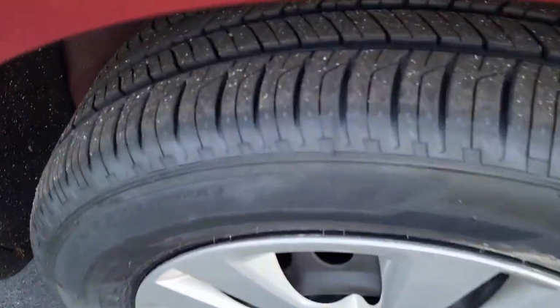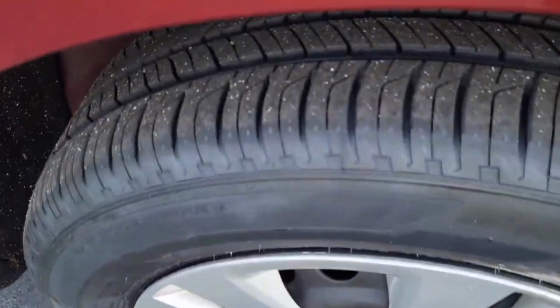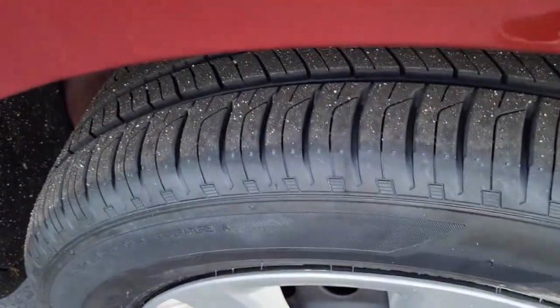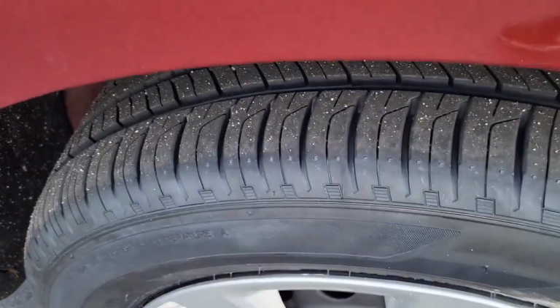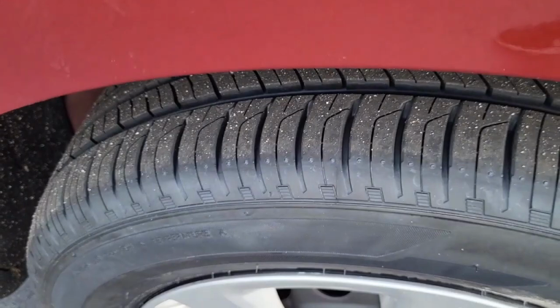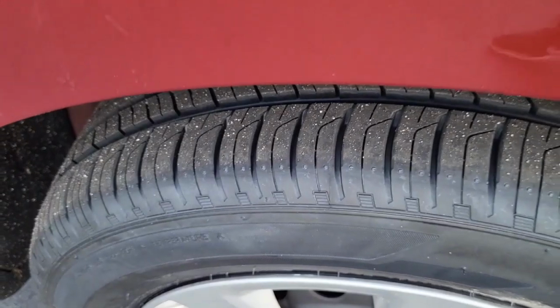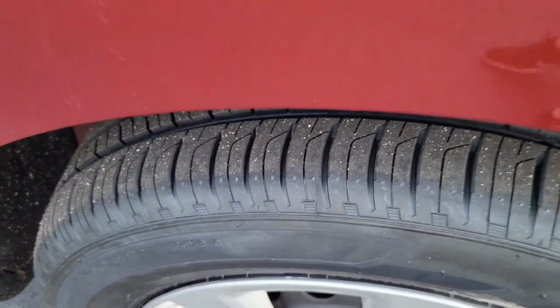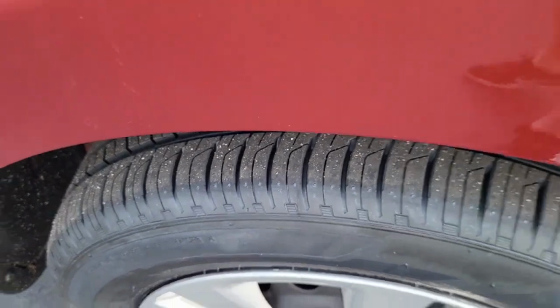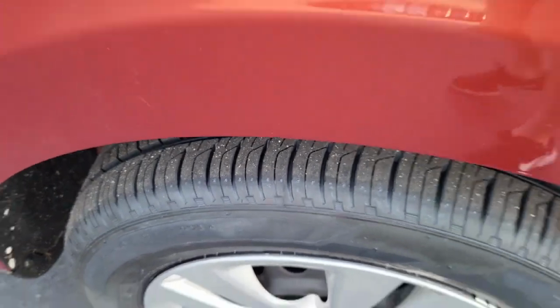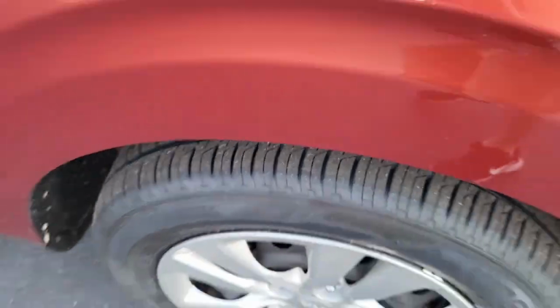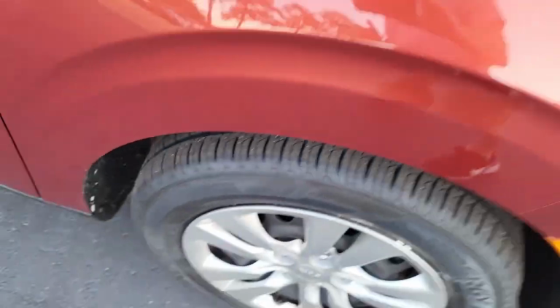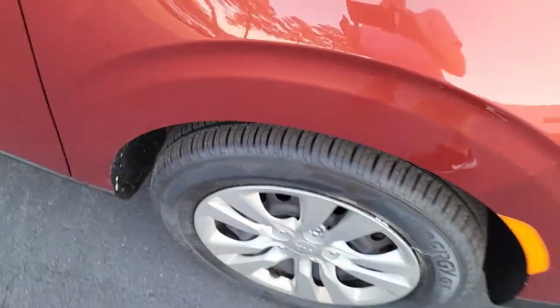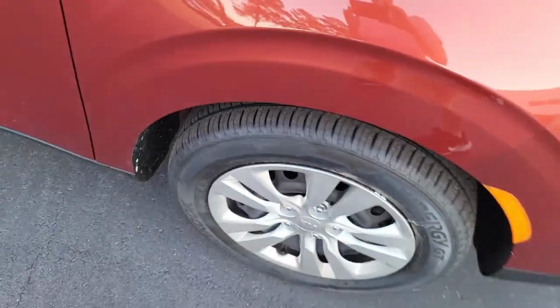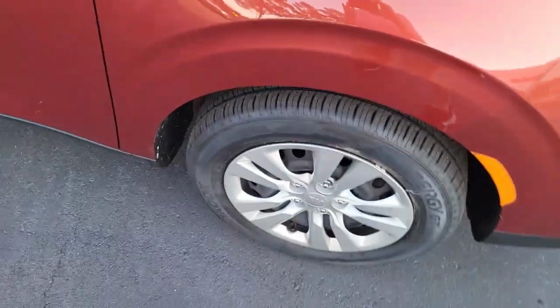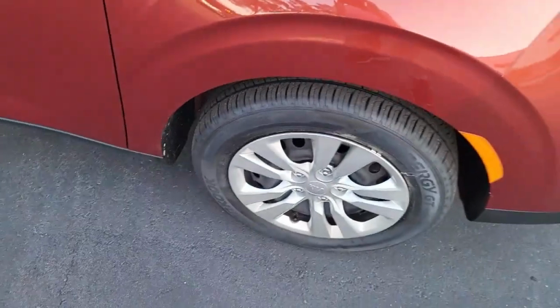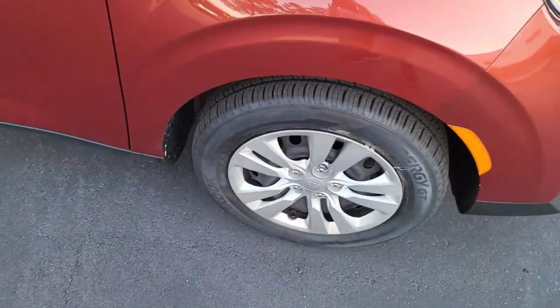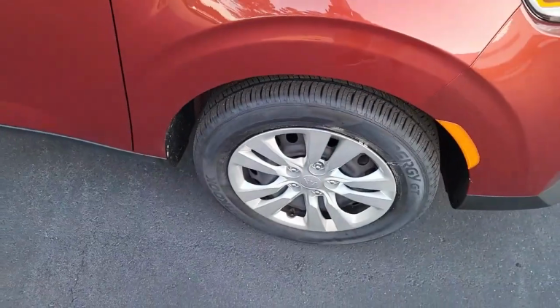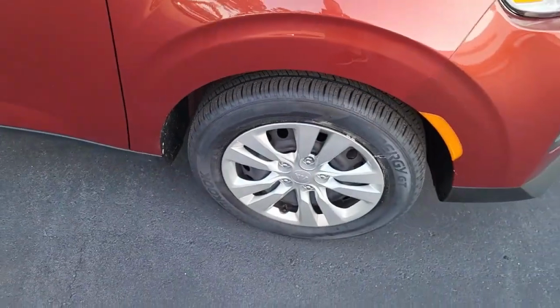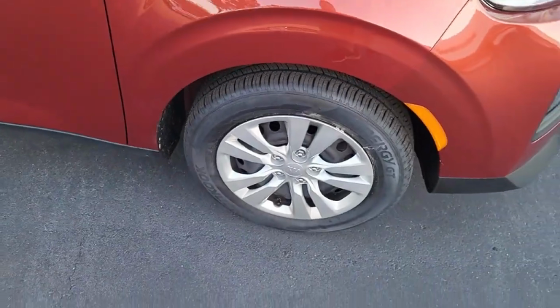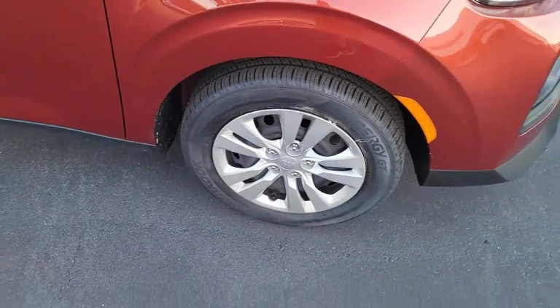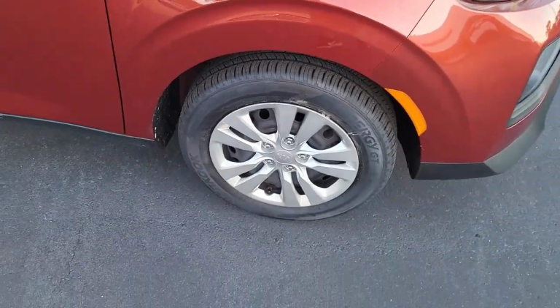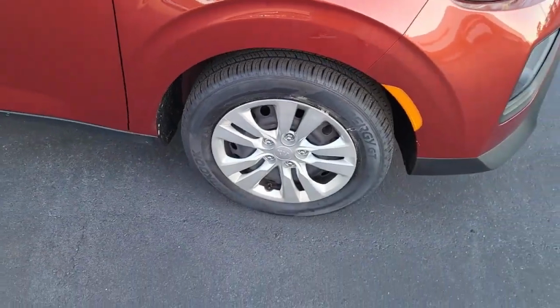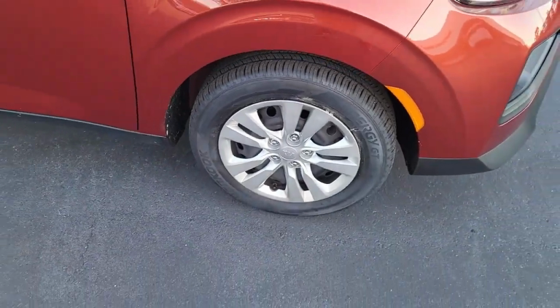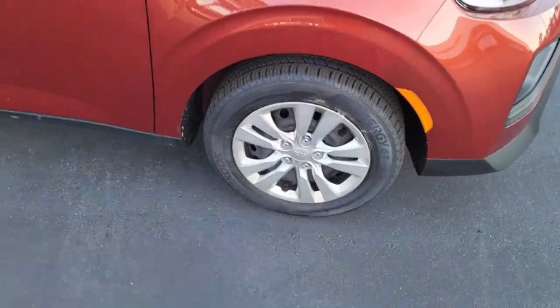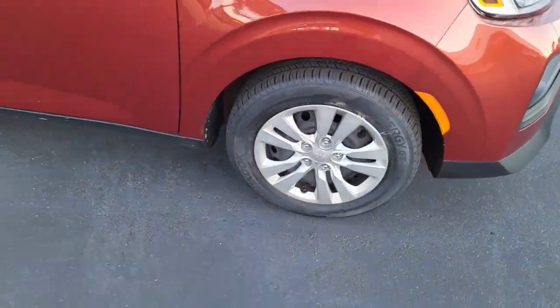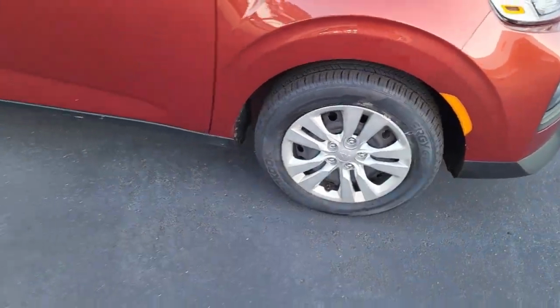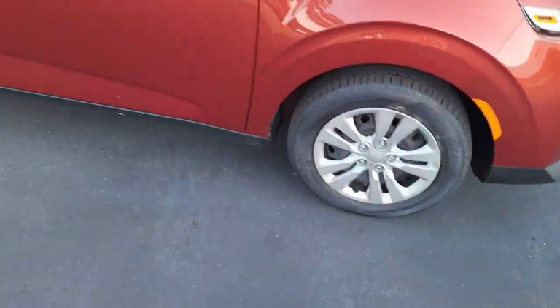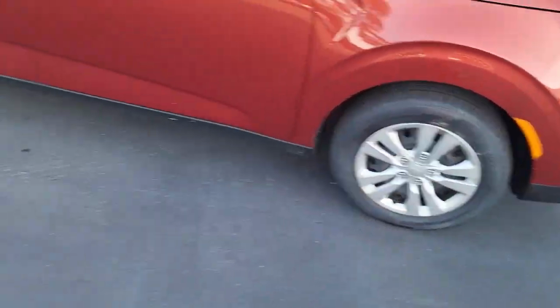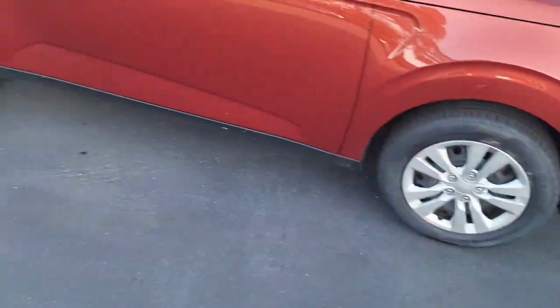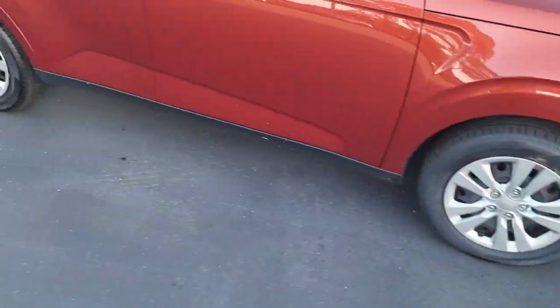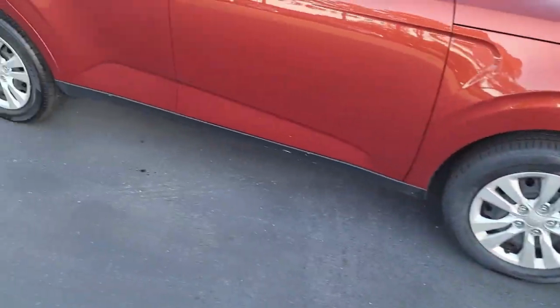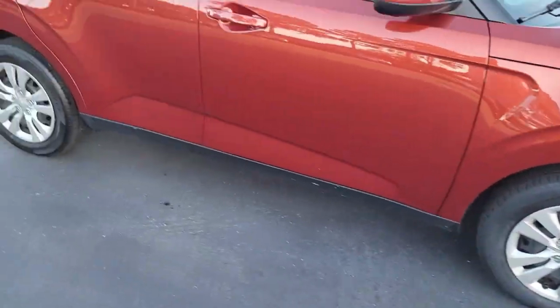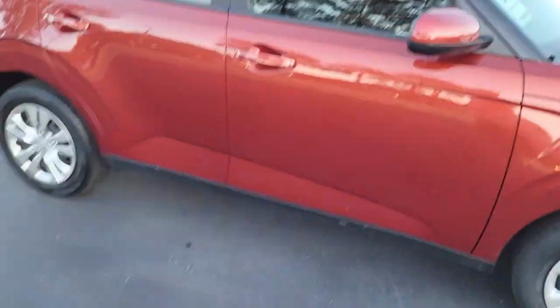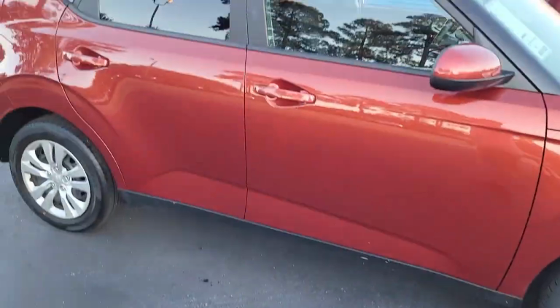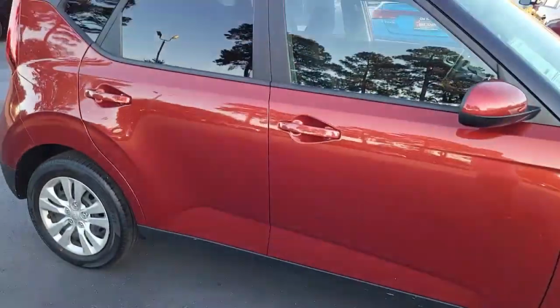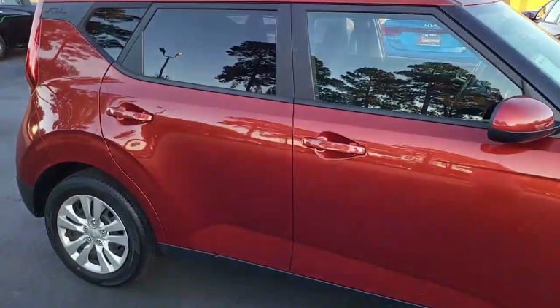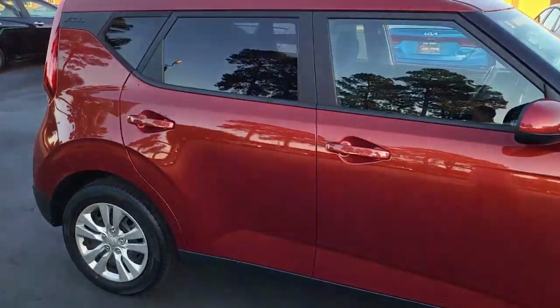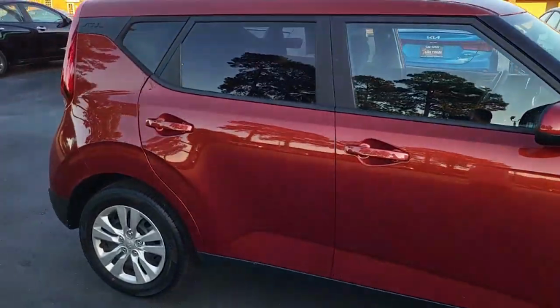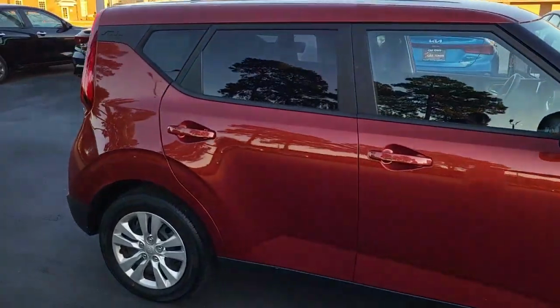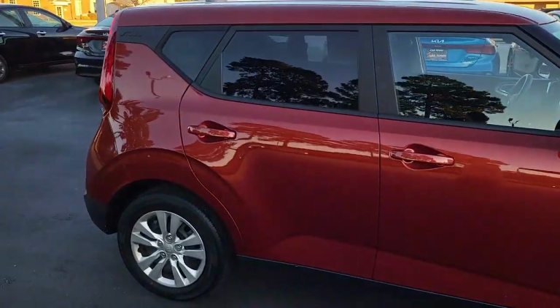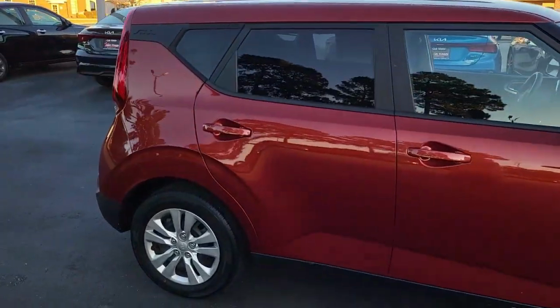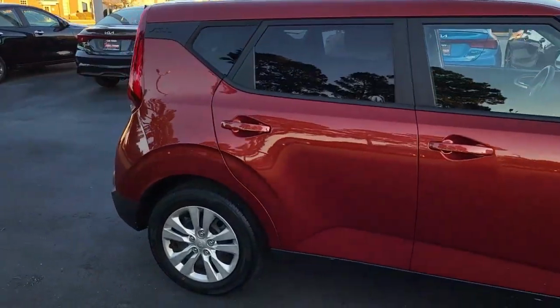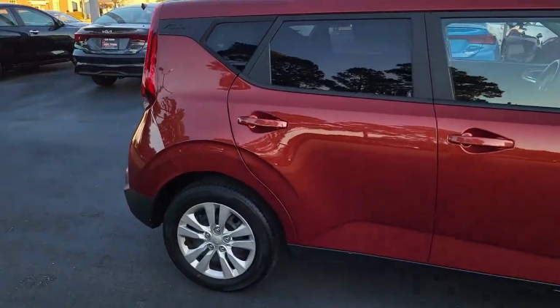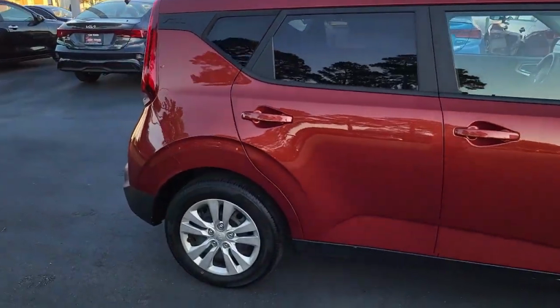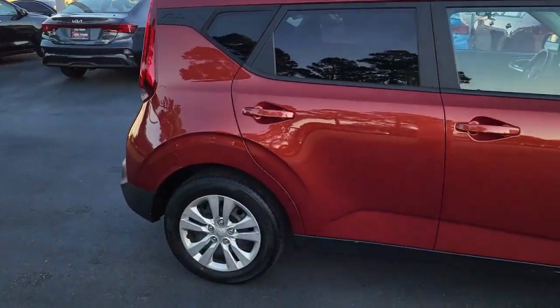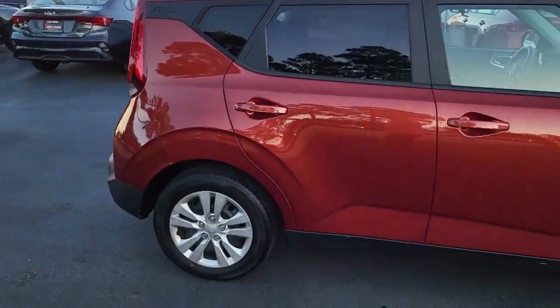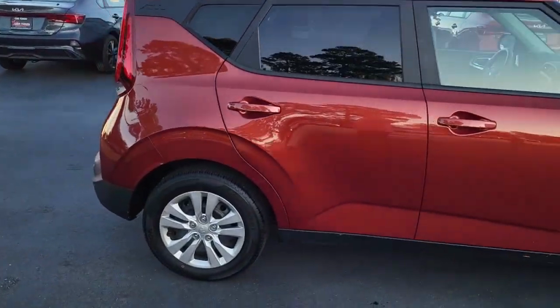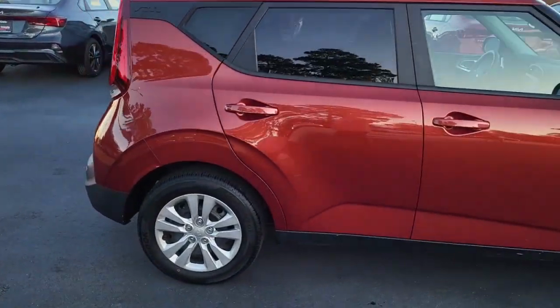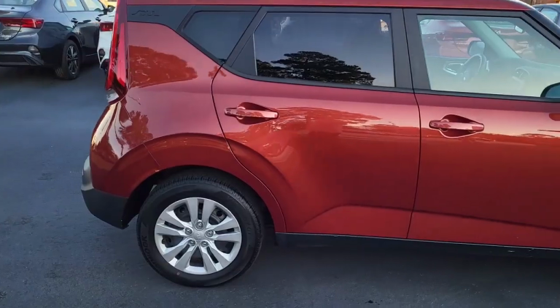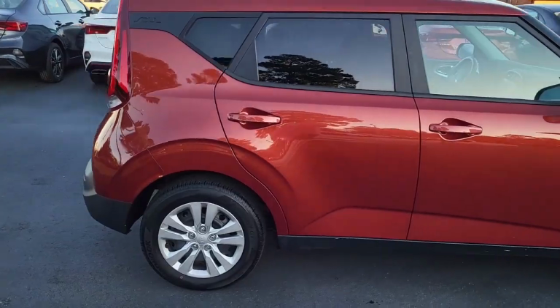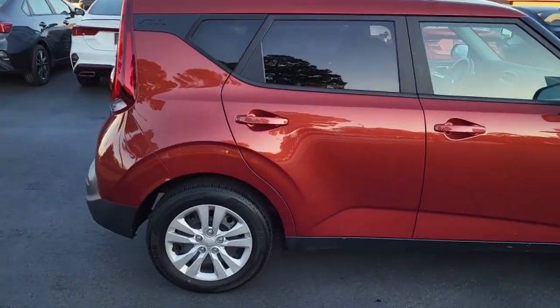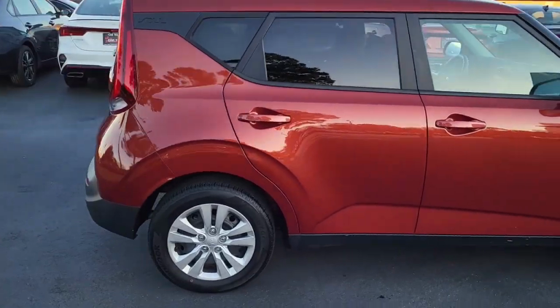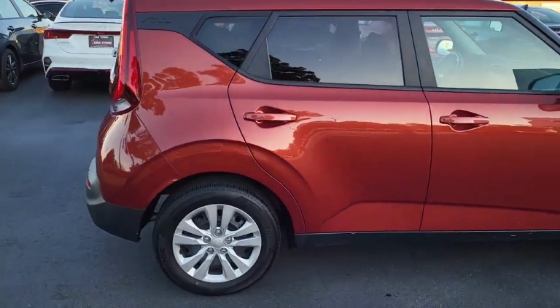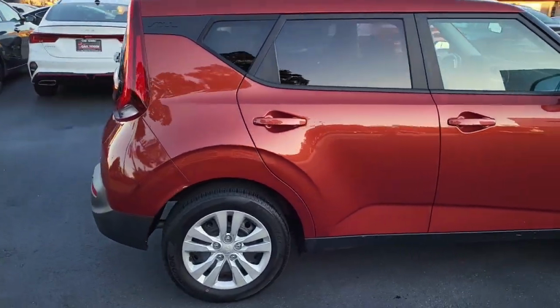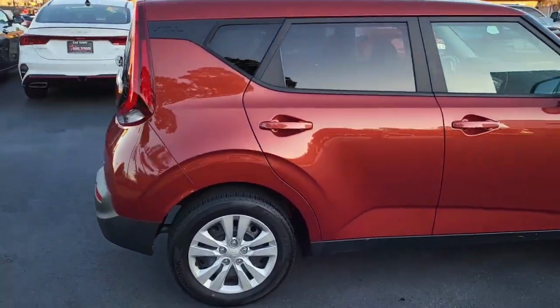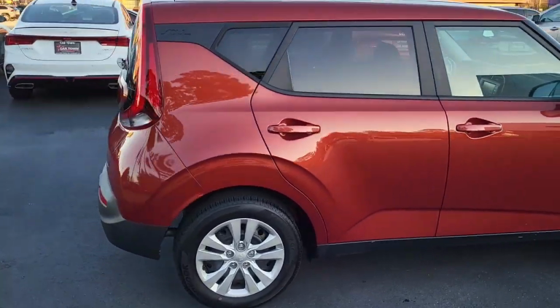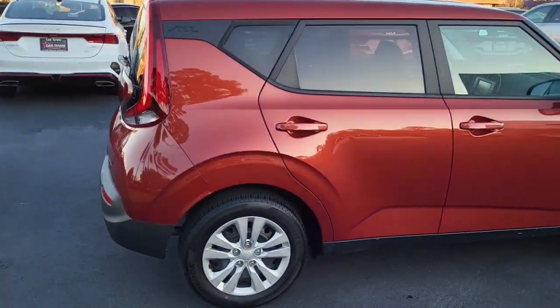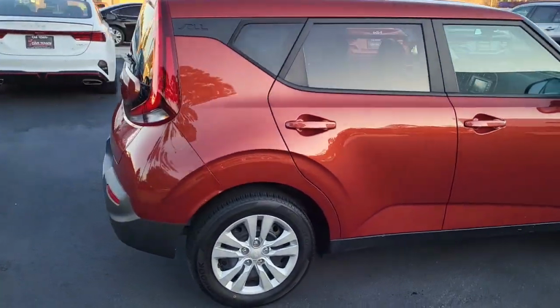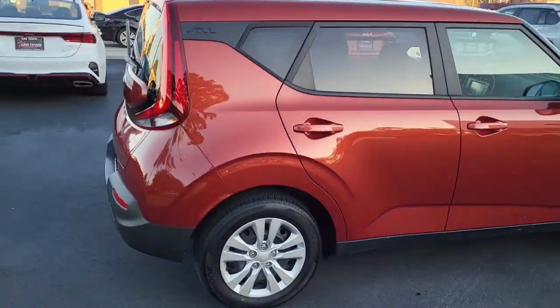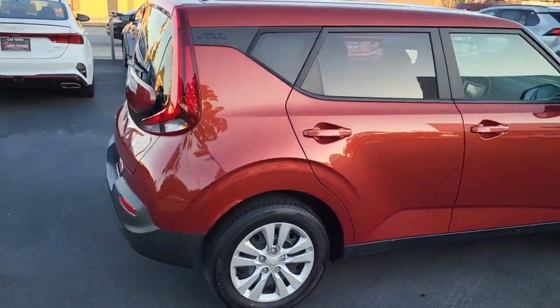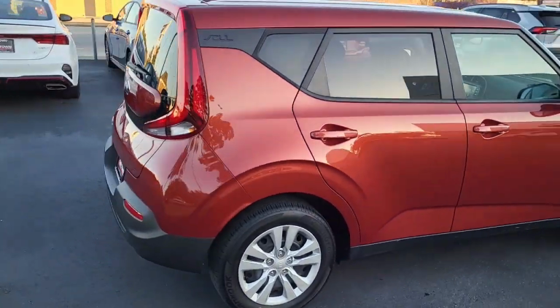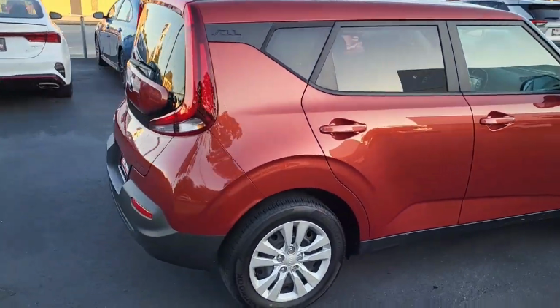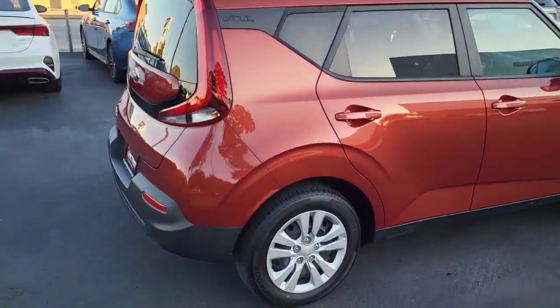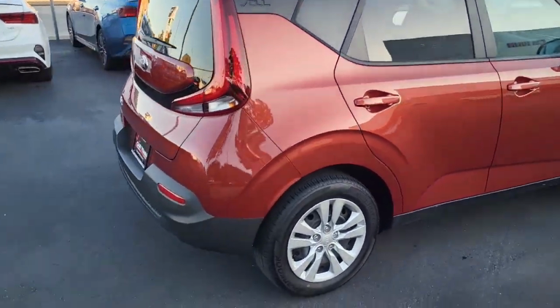Notice the very good tread here on these detailed tires mounted on alloy rims. Mars orange exterior, four-door Kia Soul.